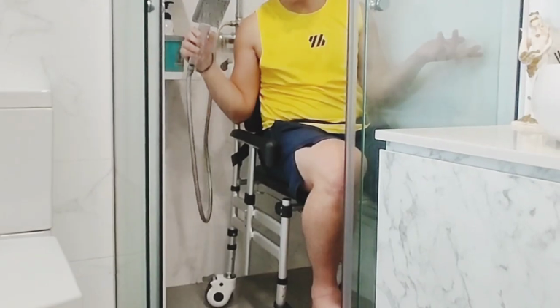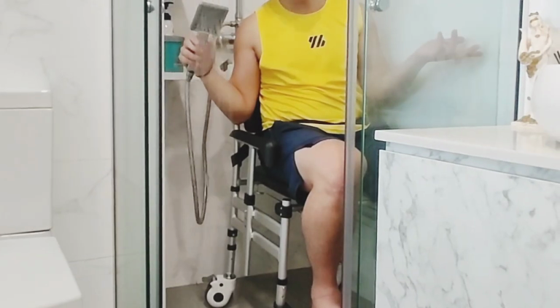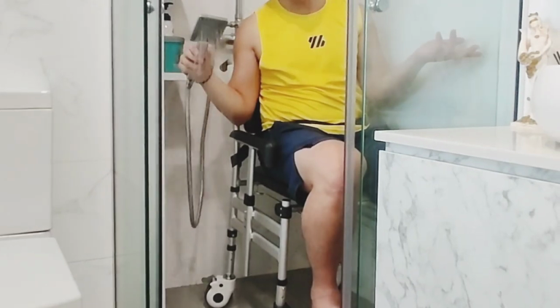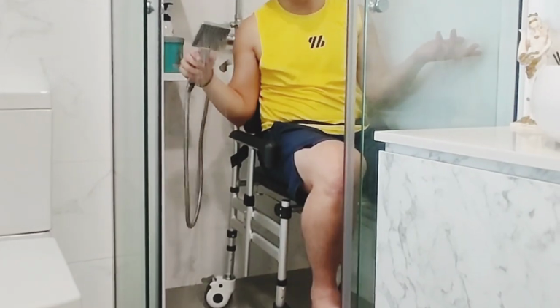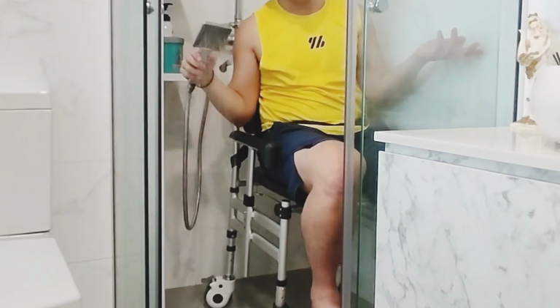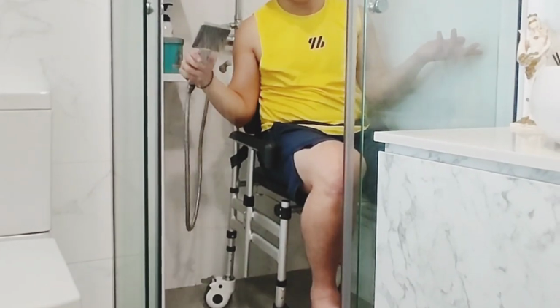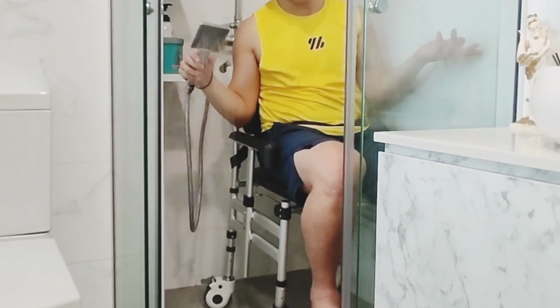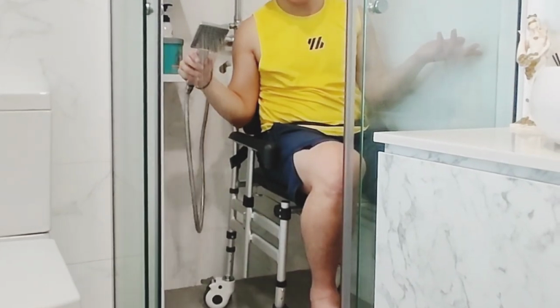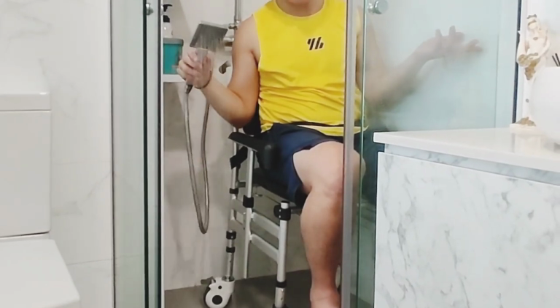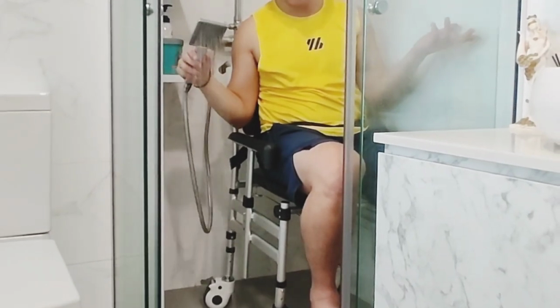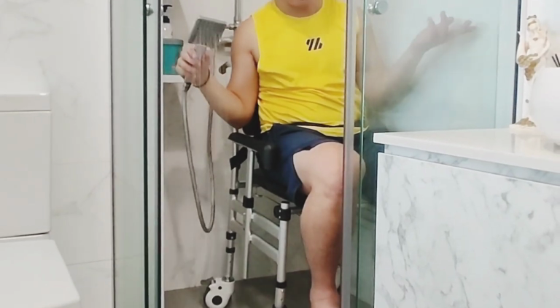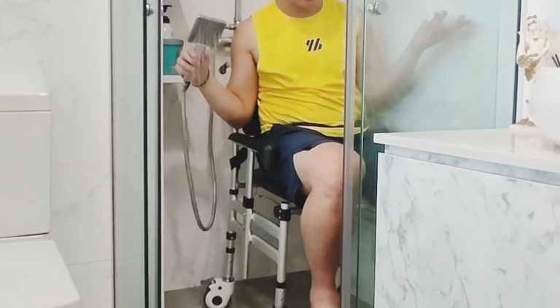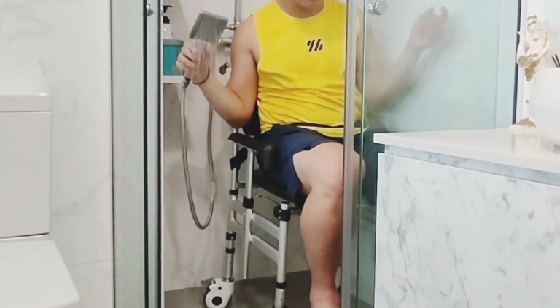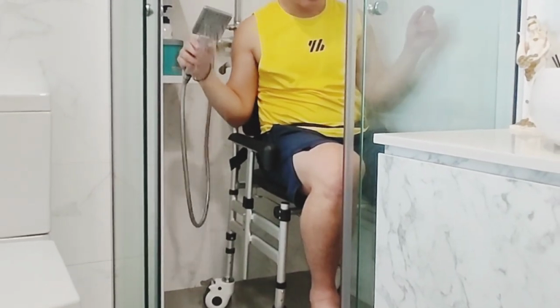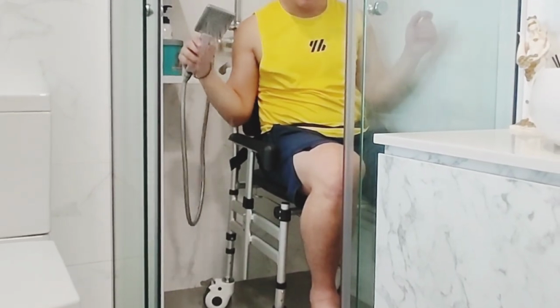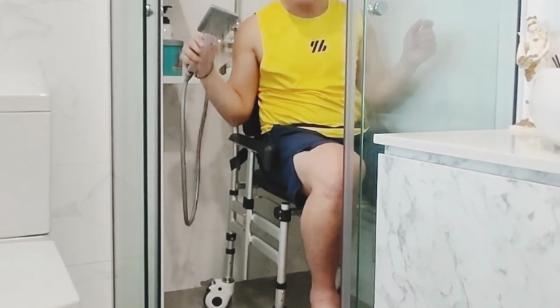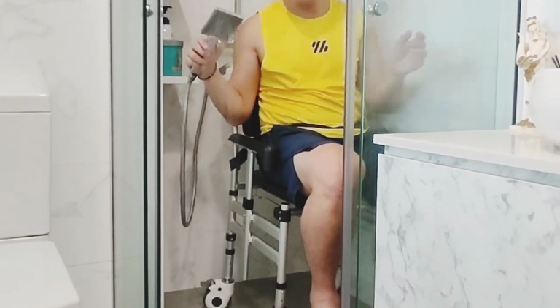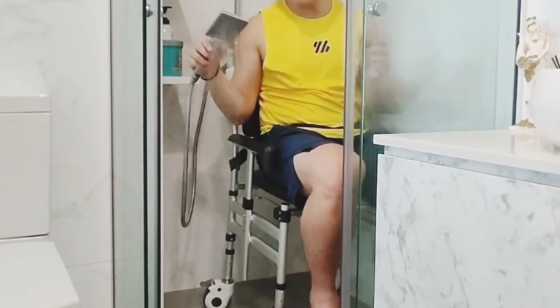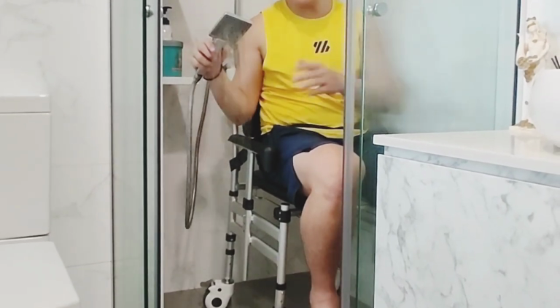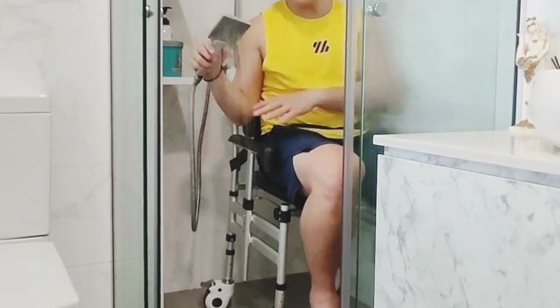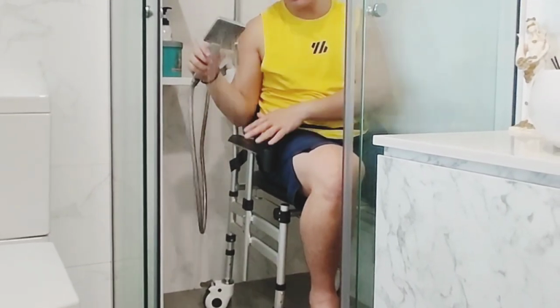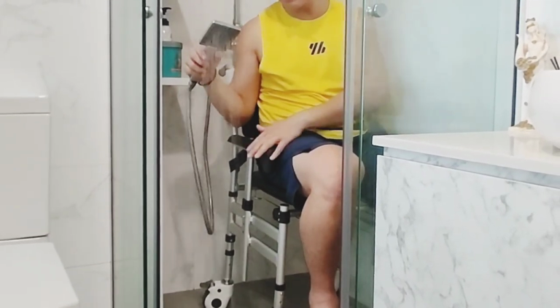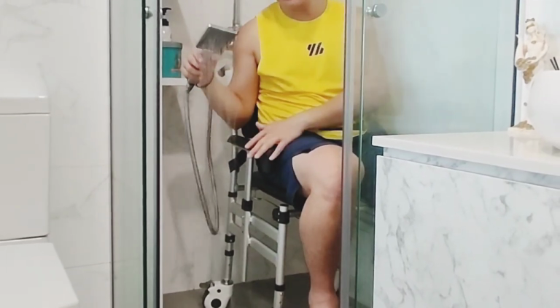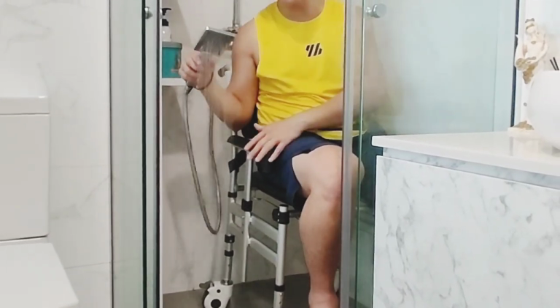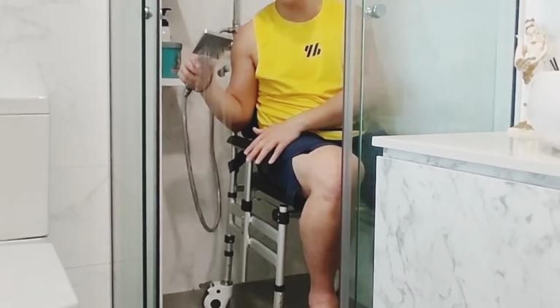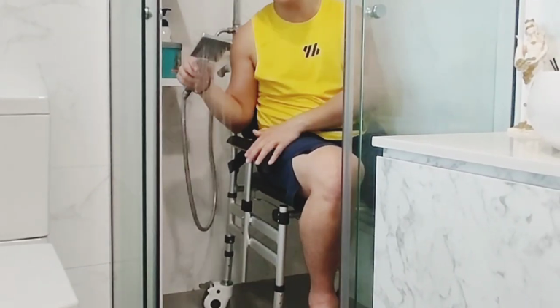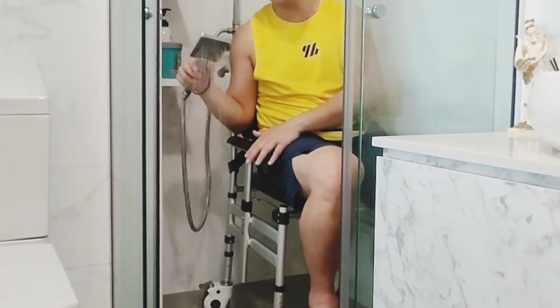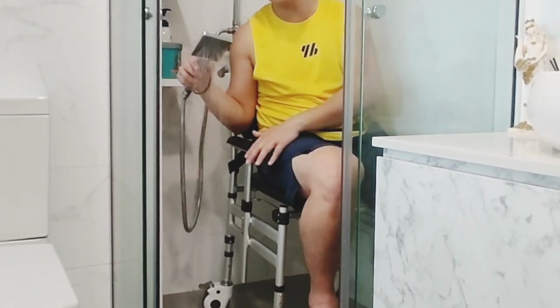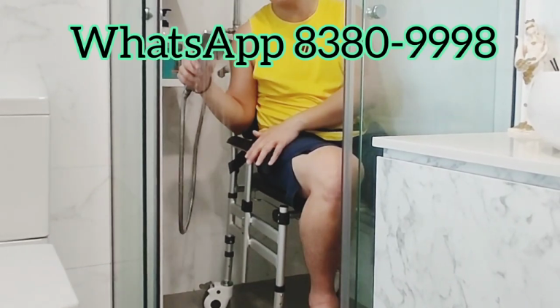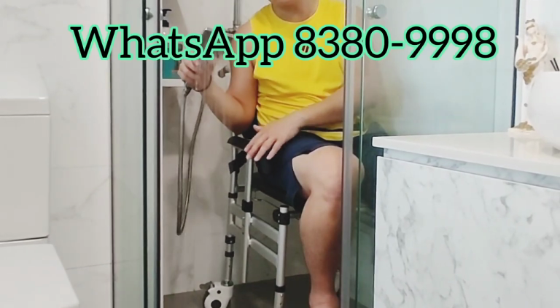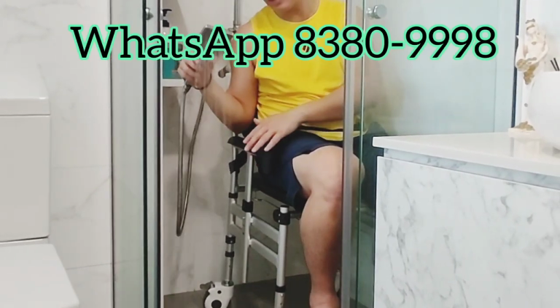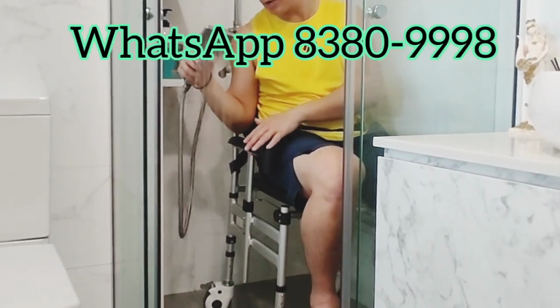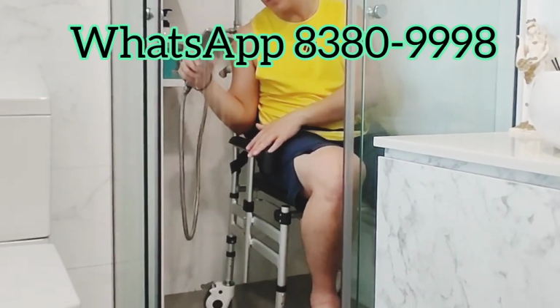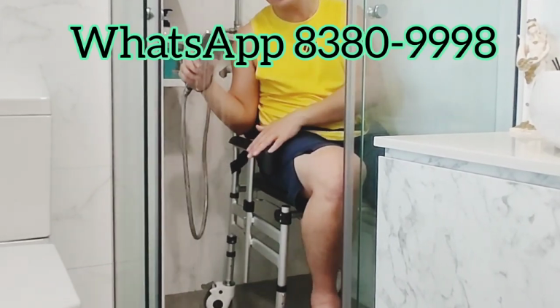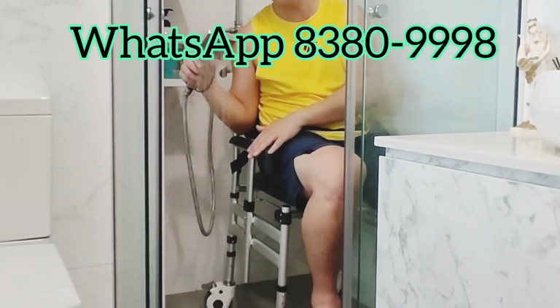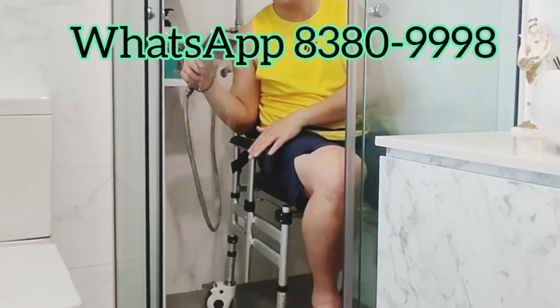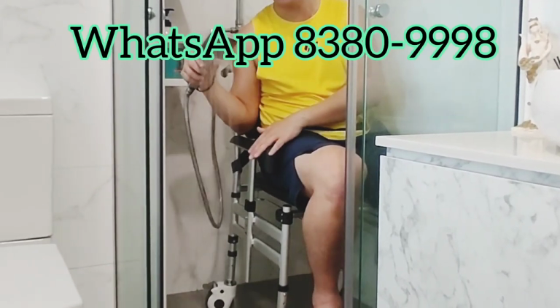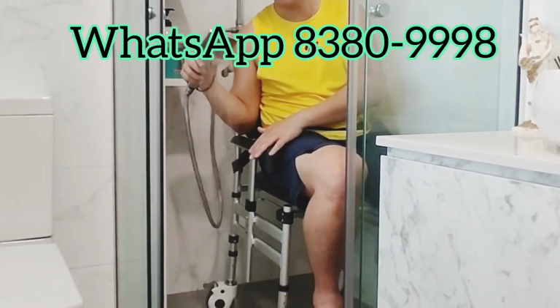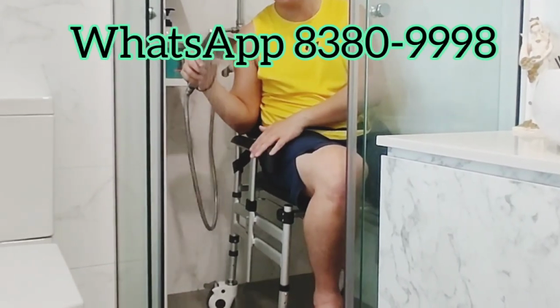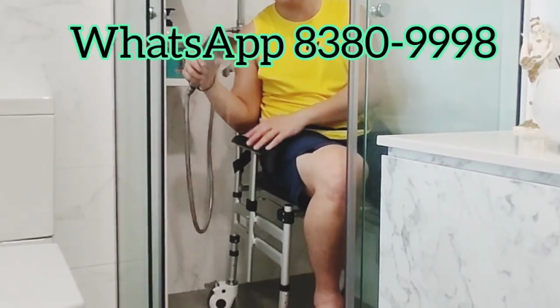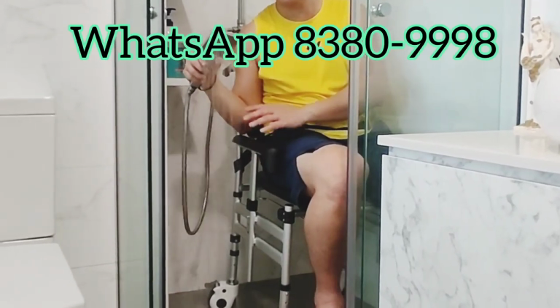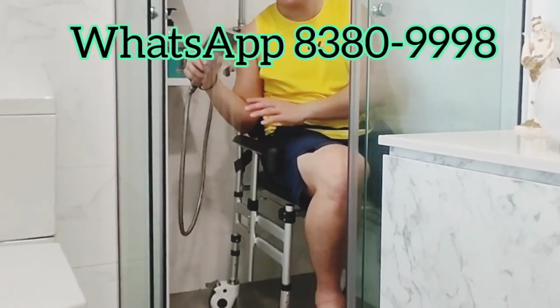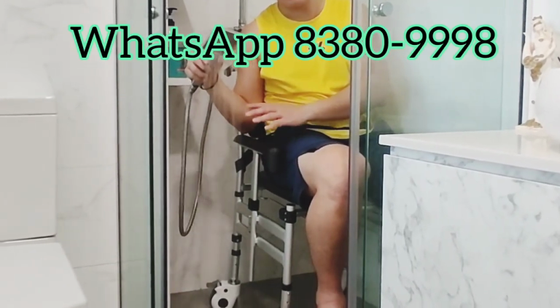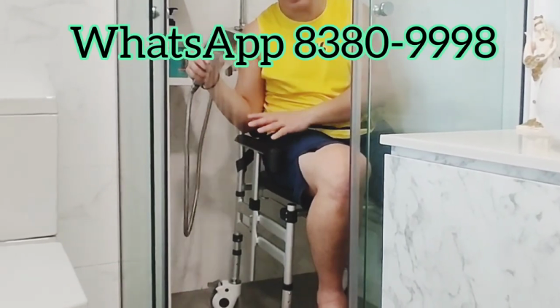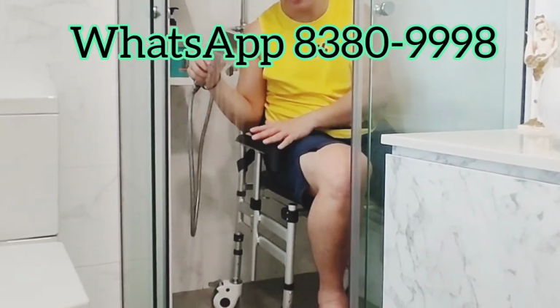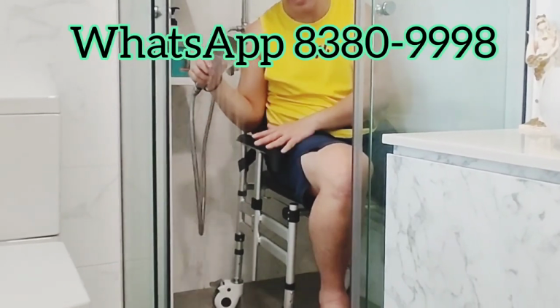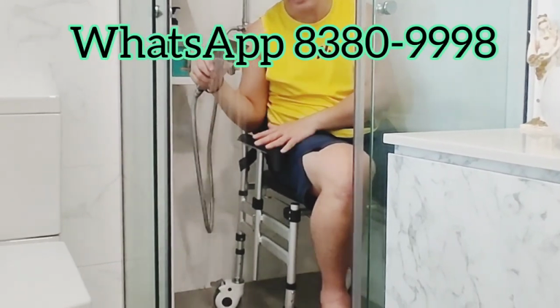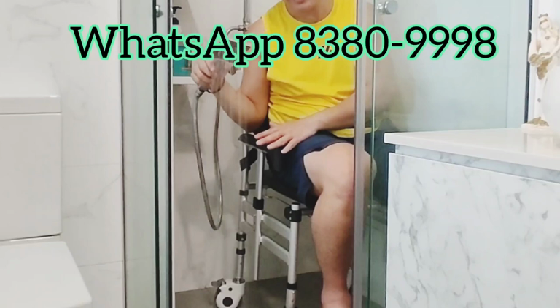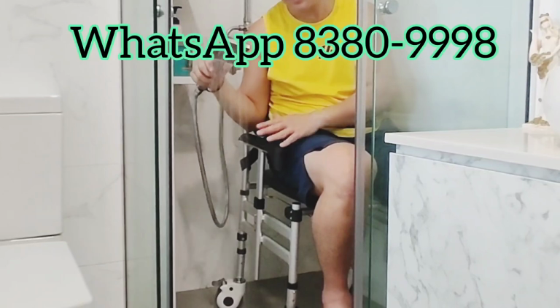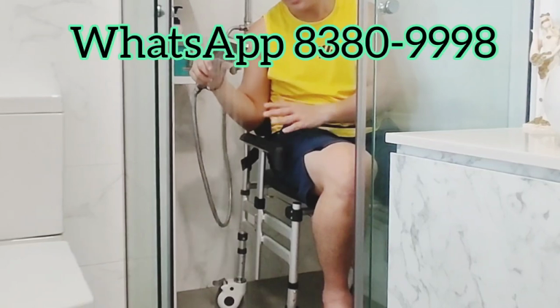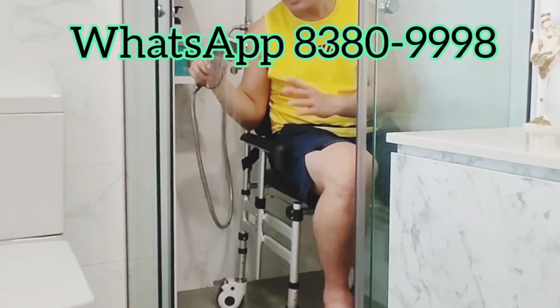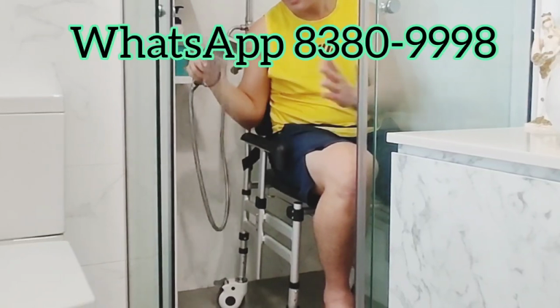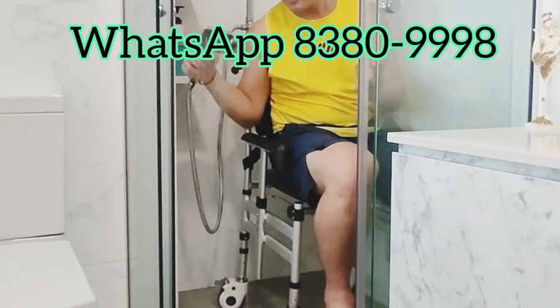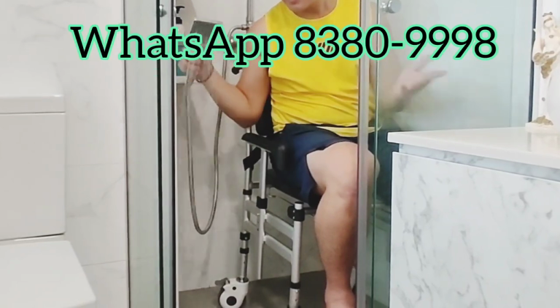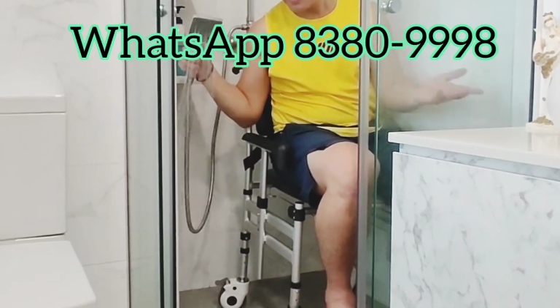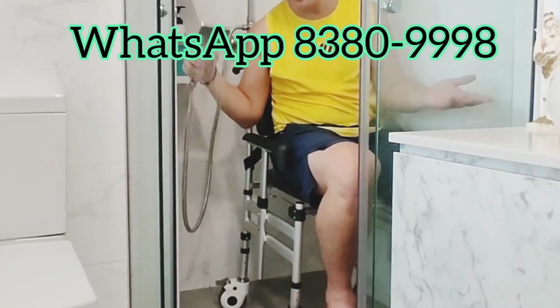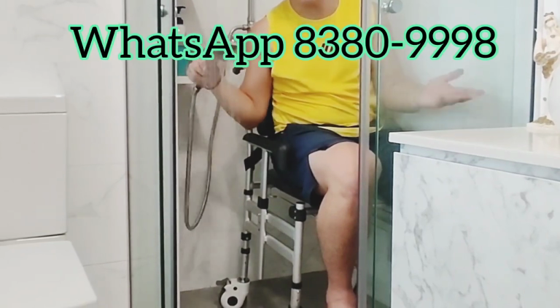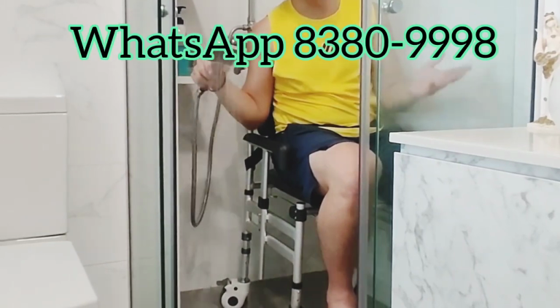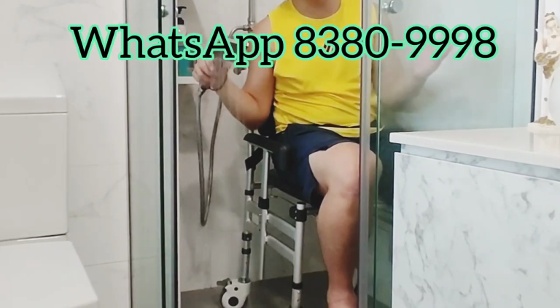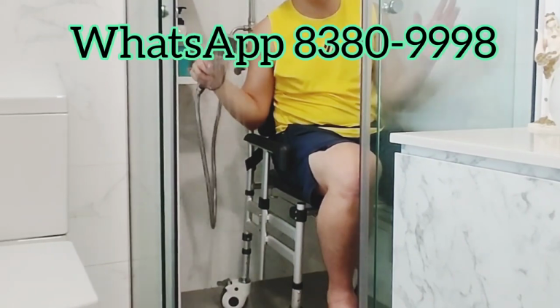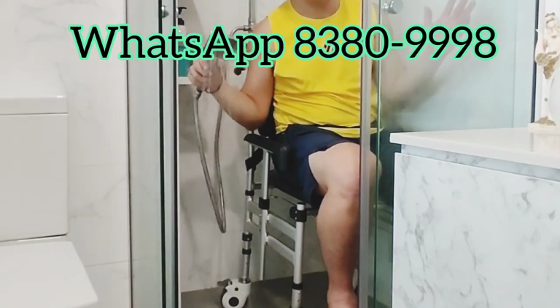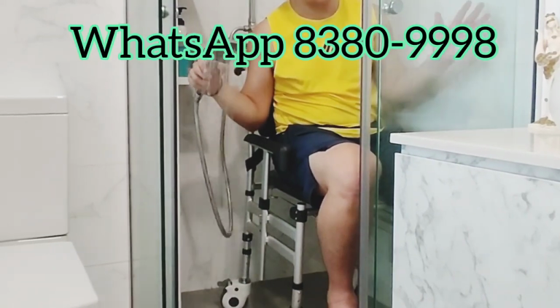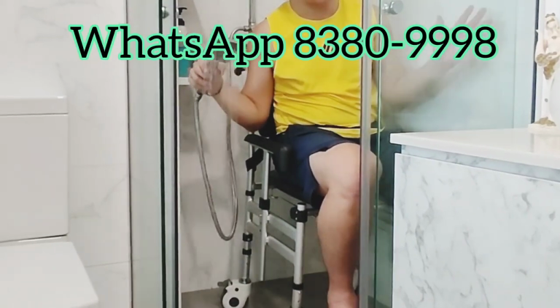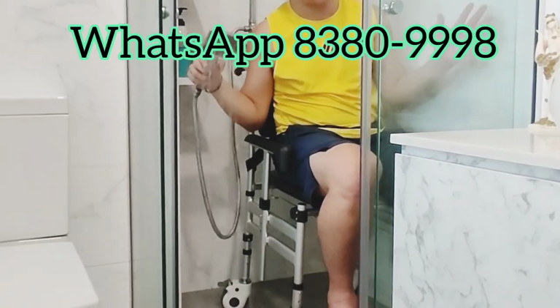Can we use this for shower? Yes — the material is aluminum alloy, it's anti-rust.